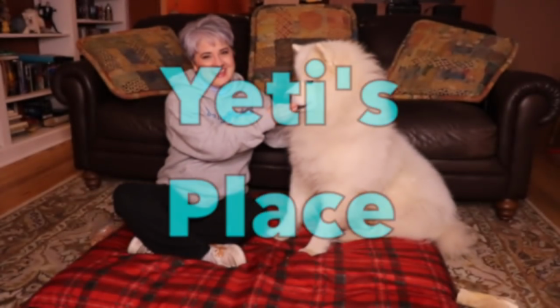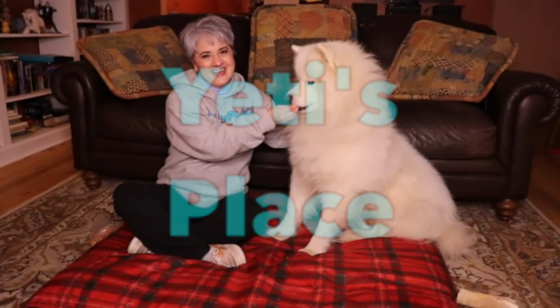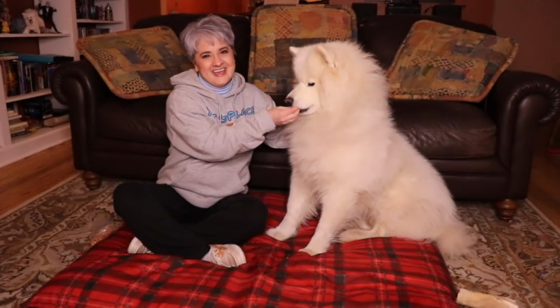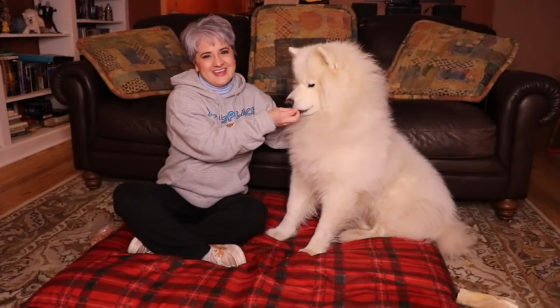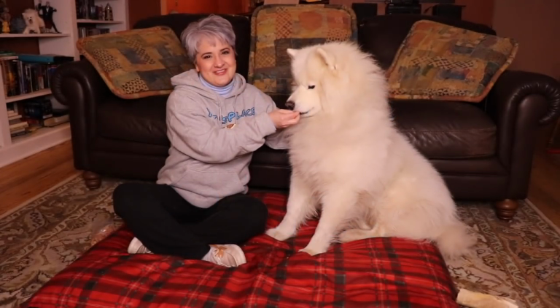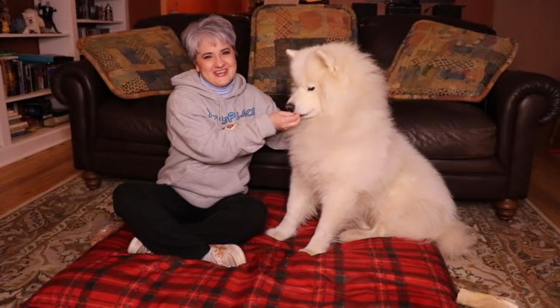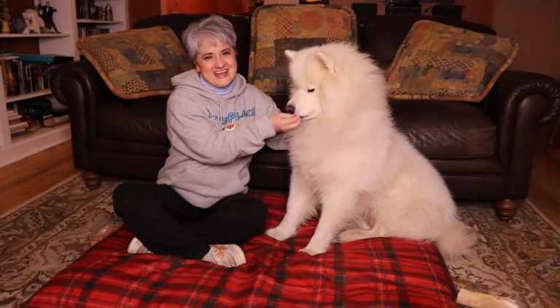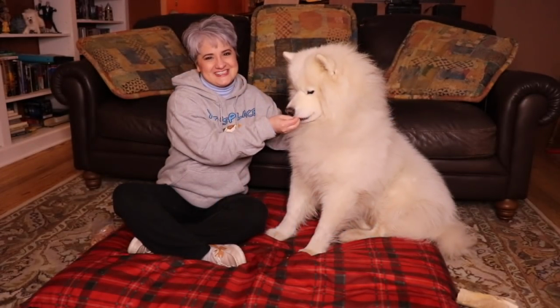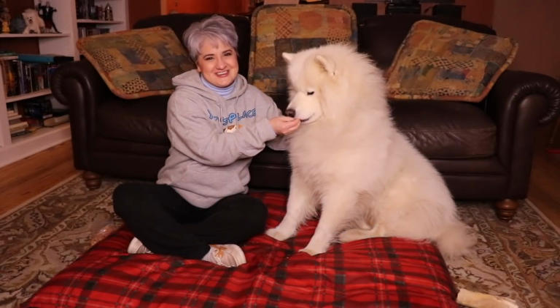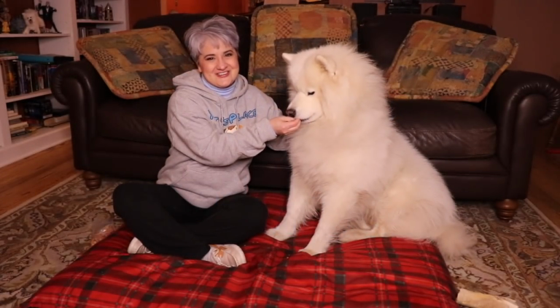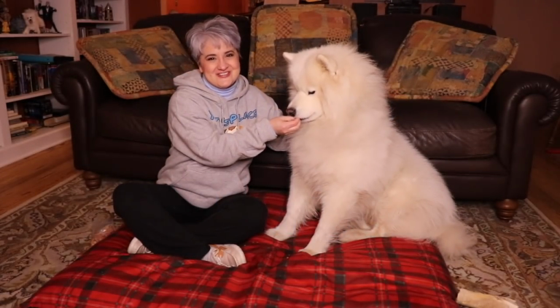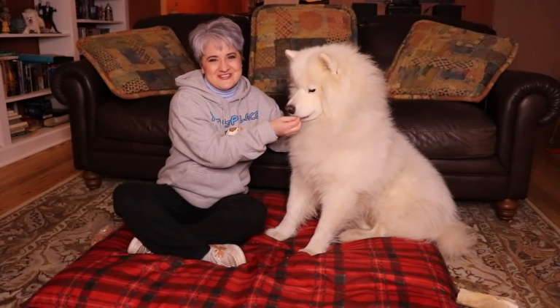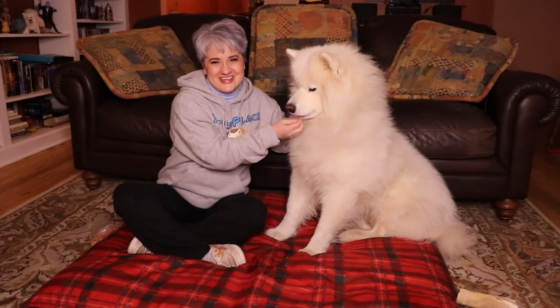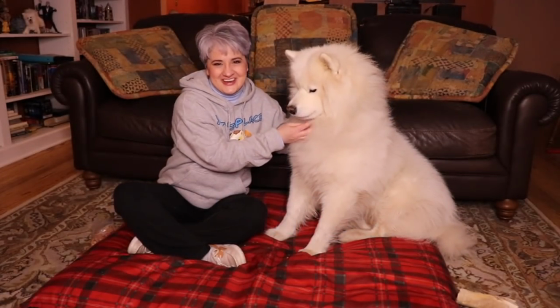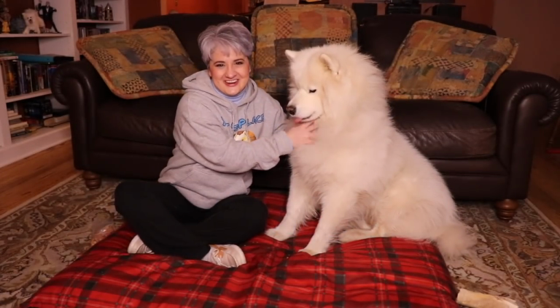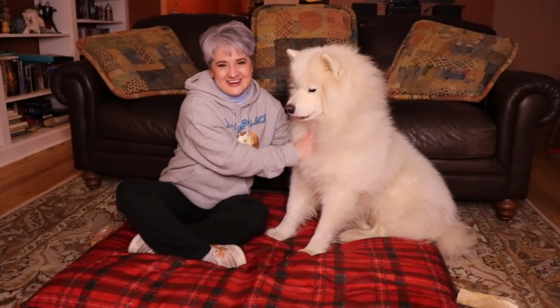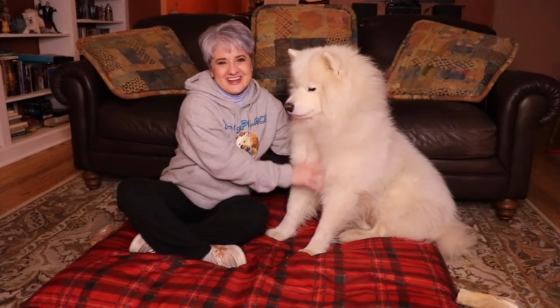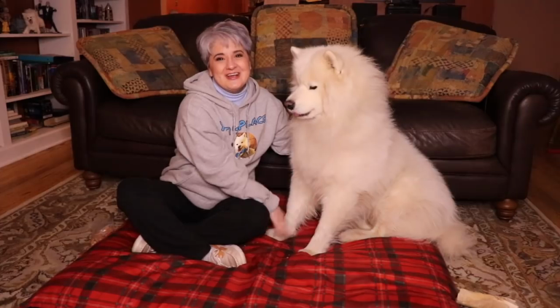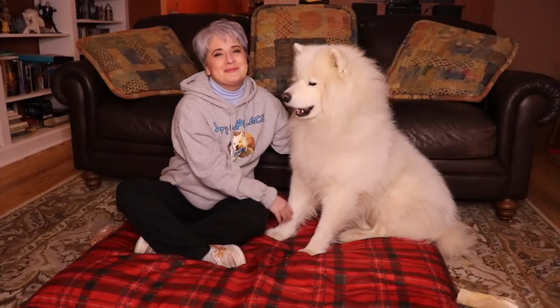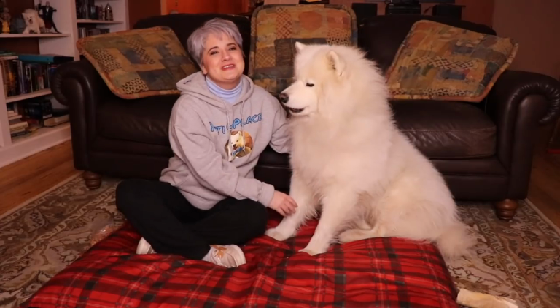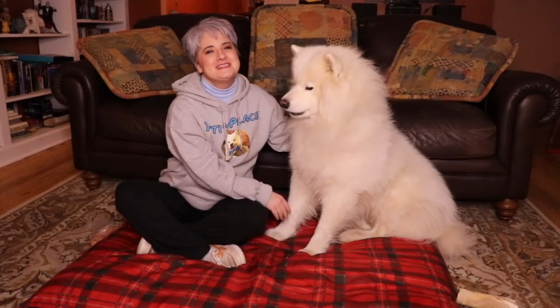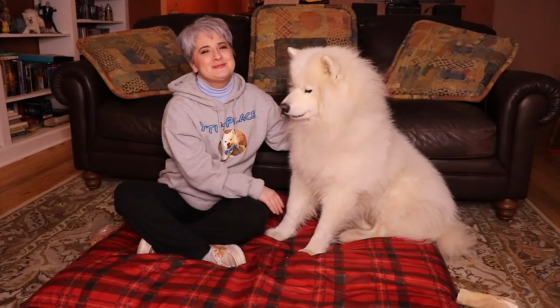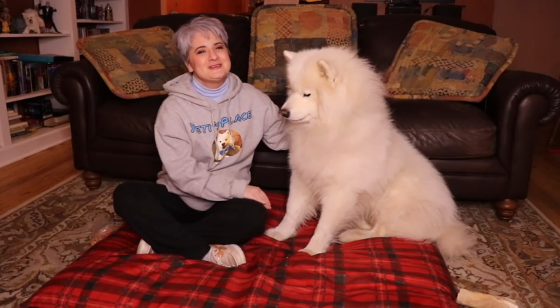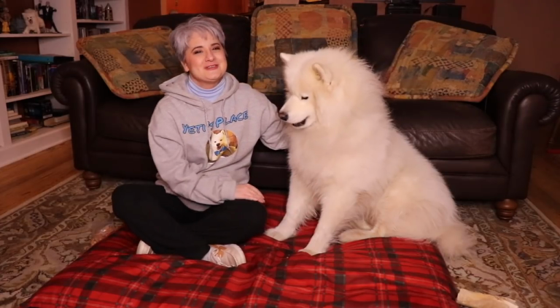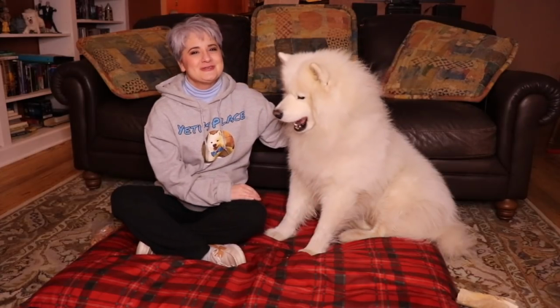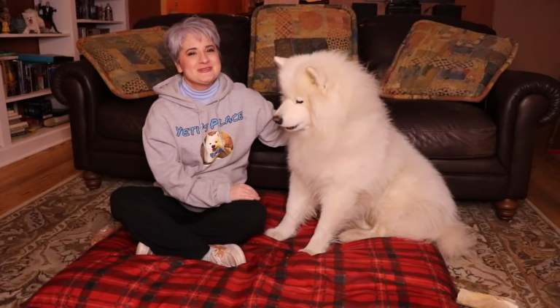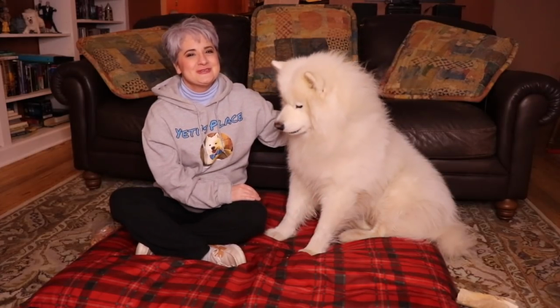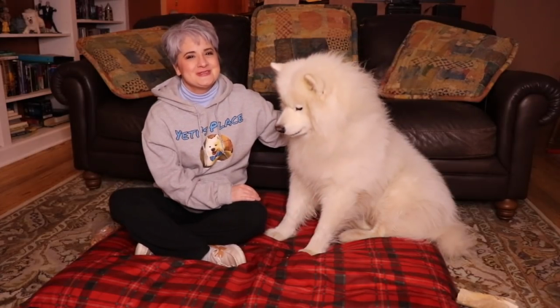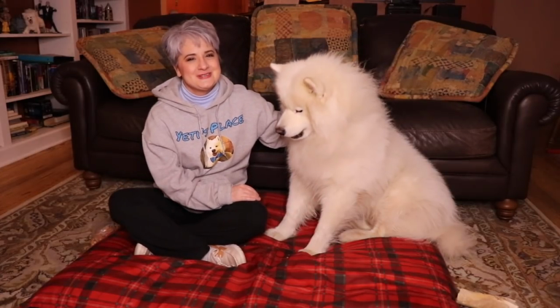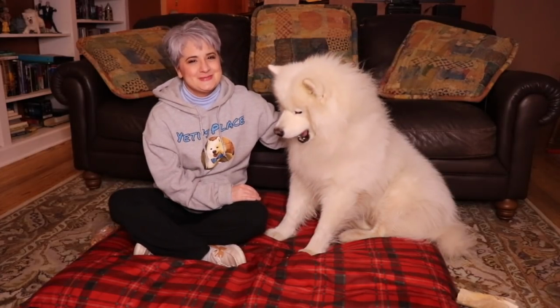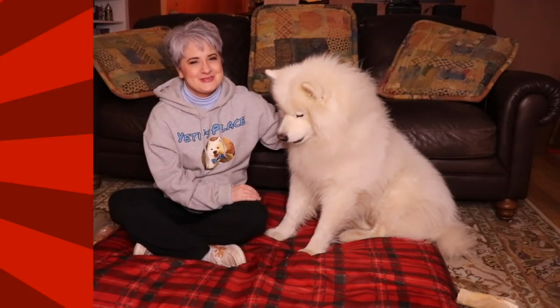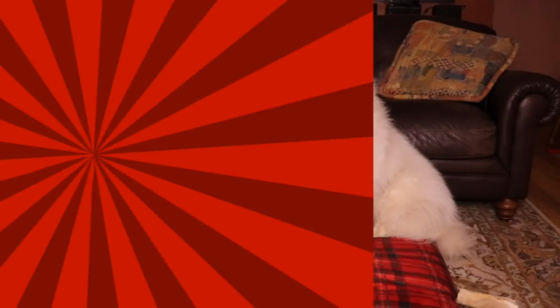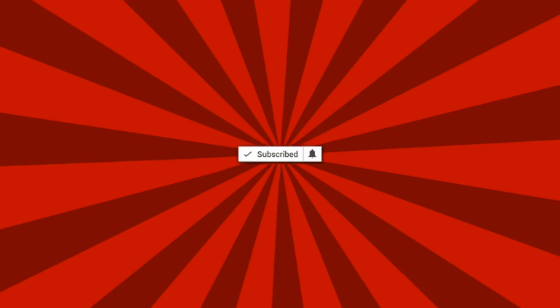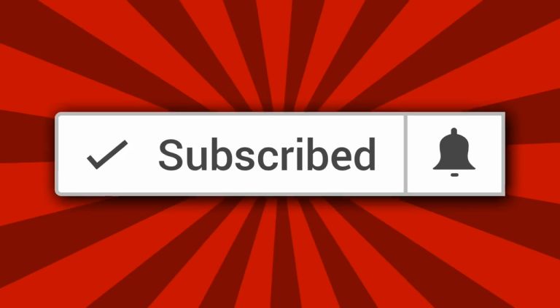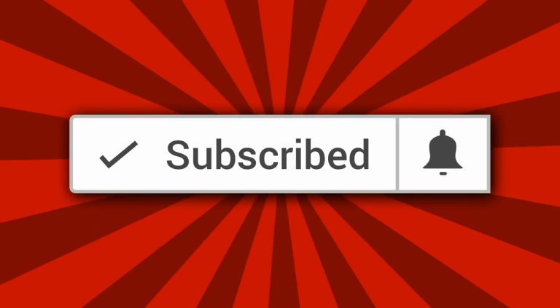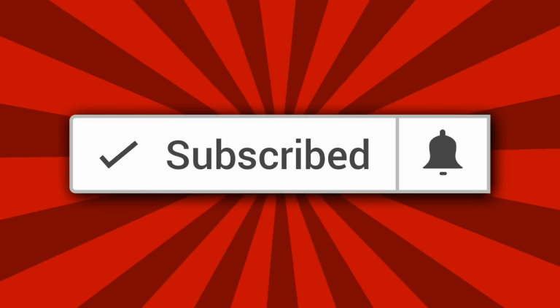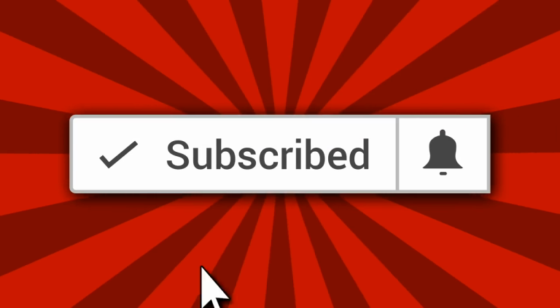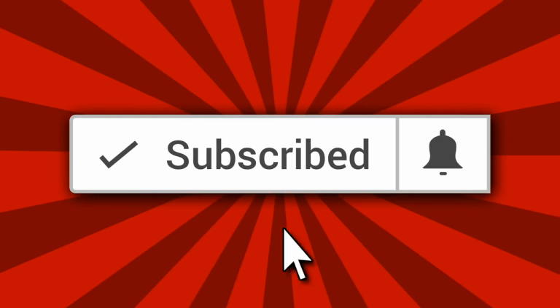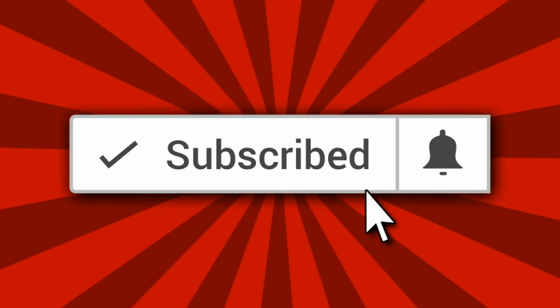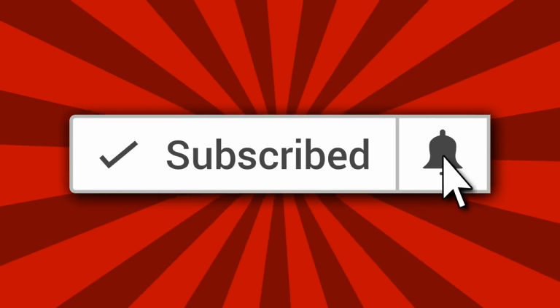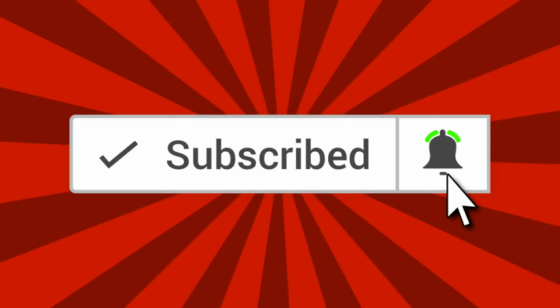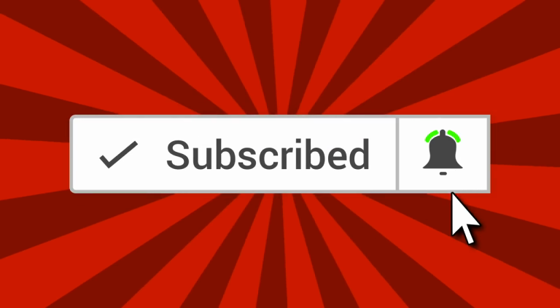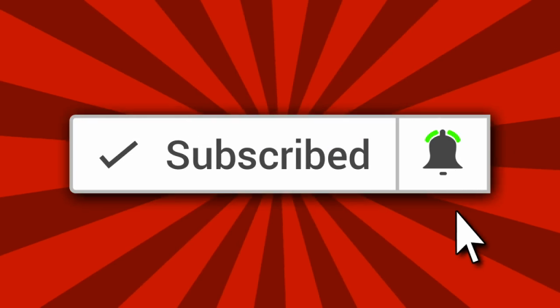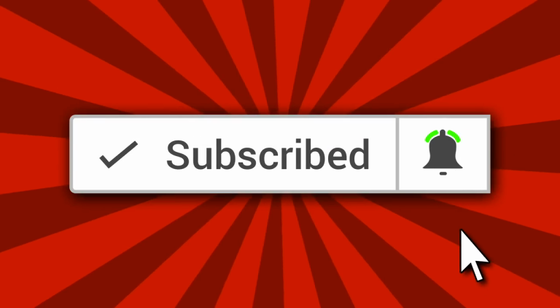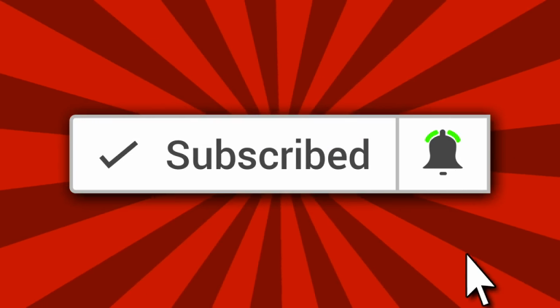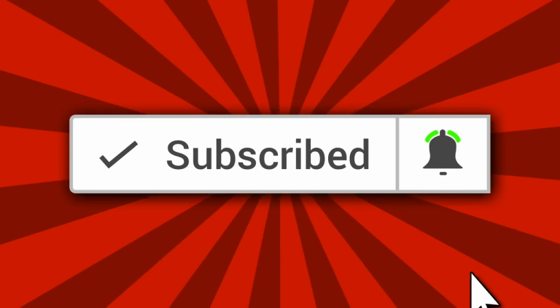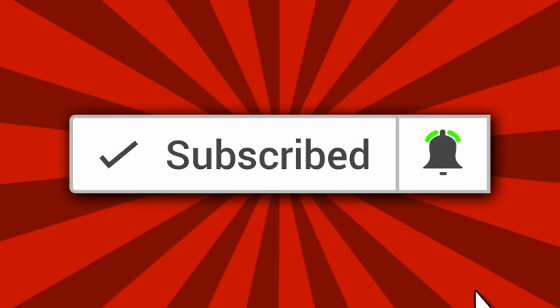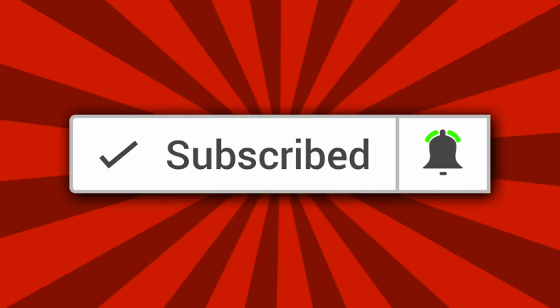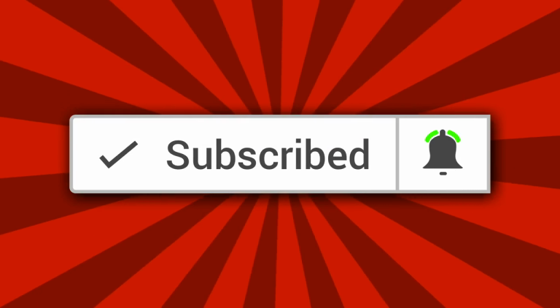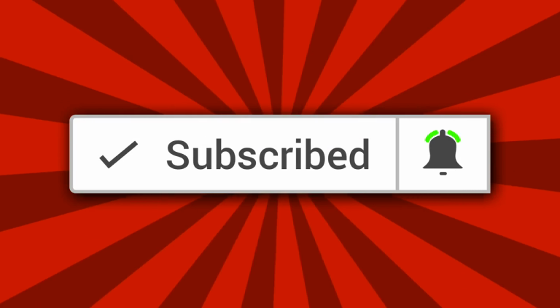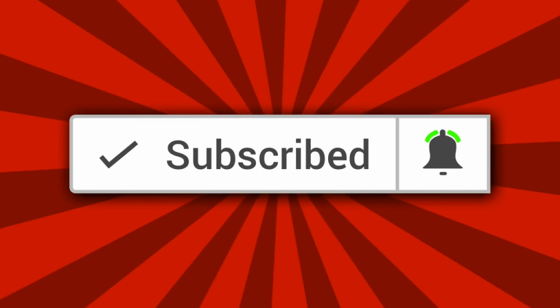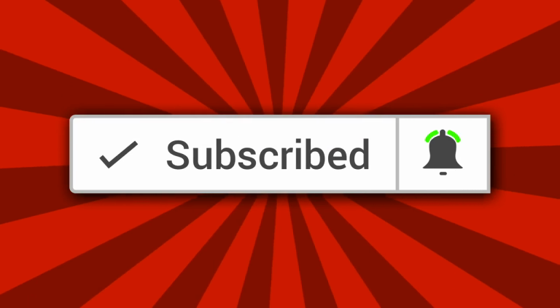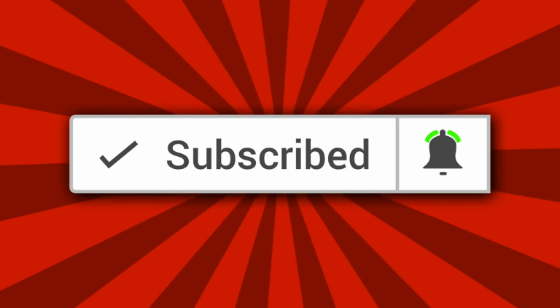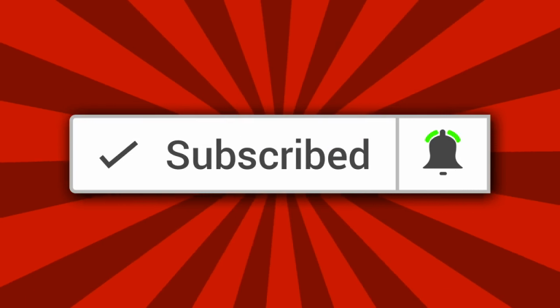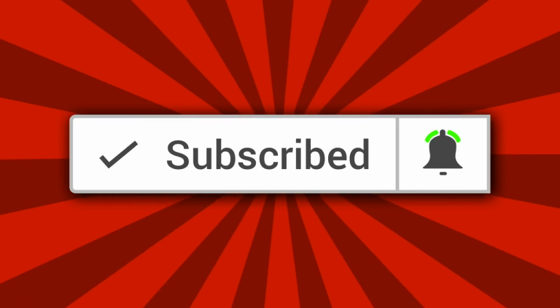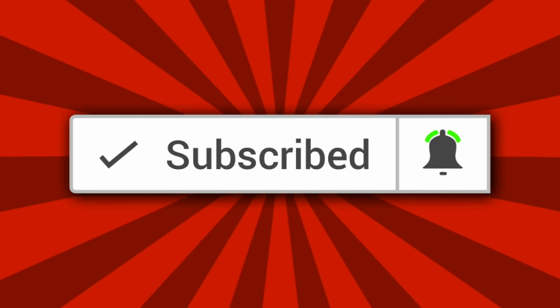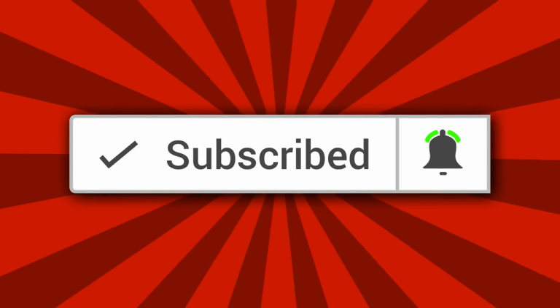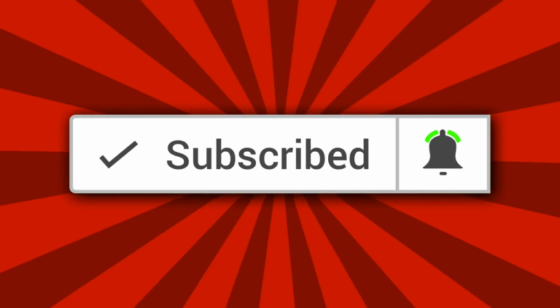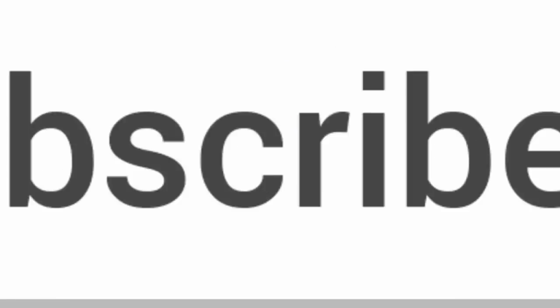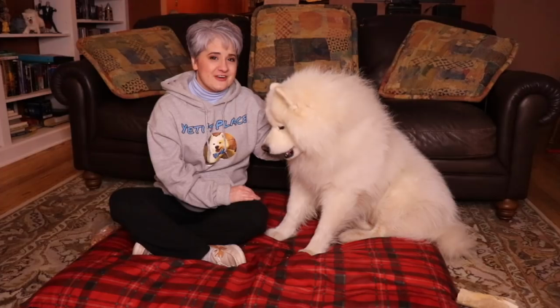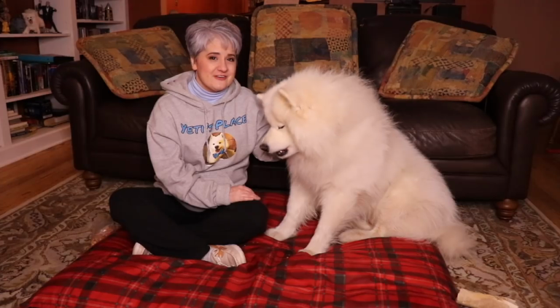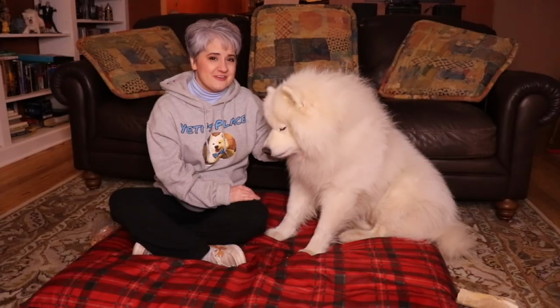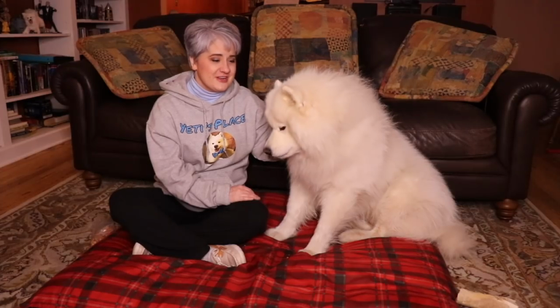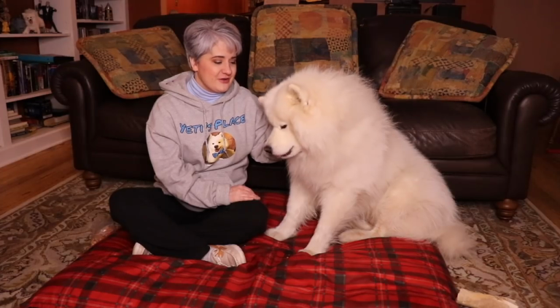If you guys are new here, please be sure to subscribe, click that bell, and be sure to comment on our video.